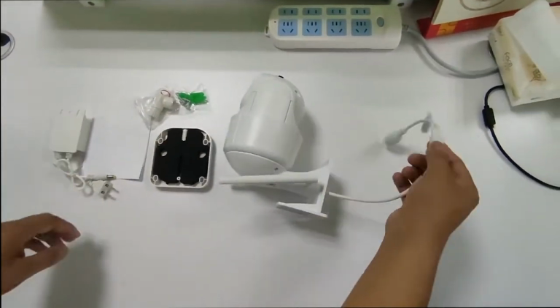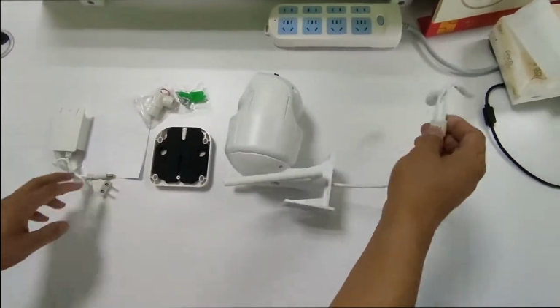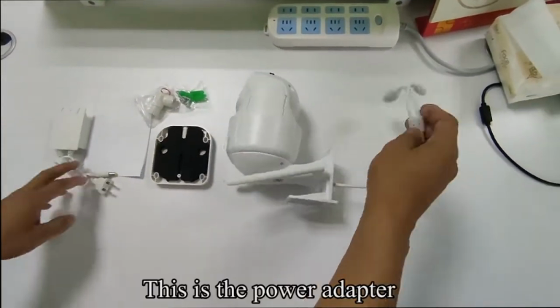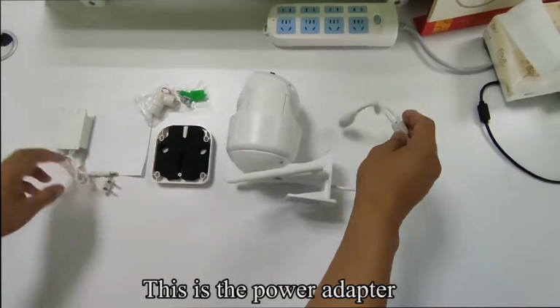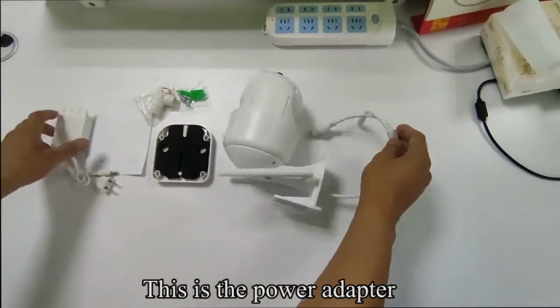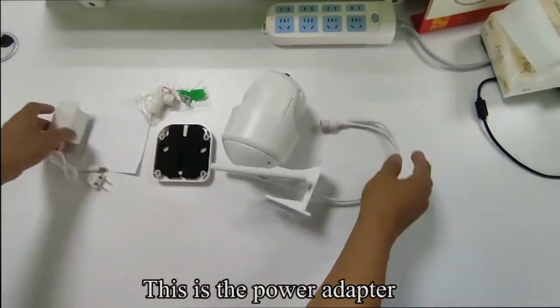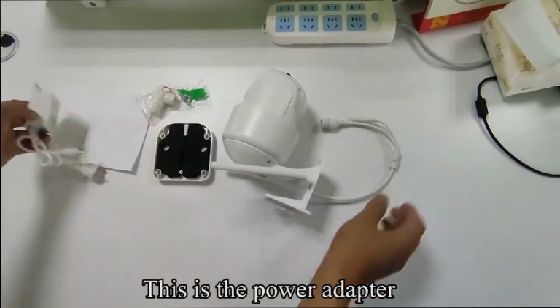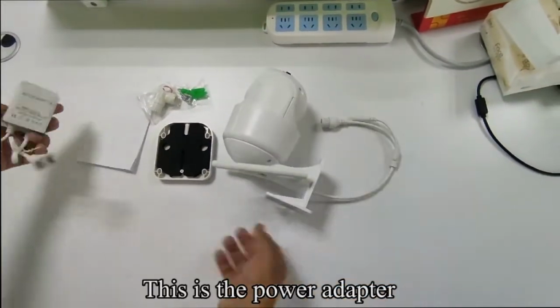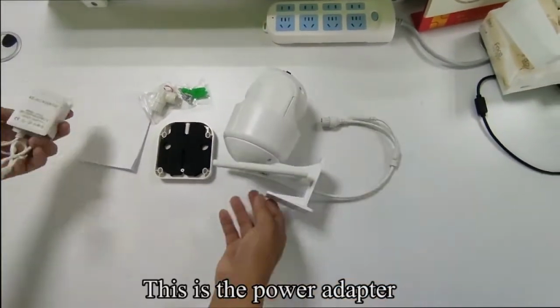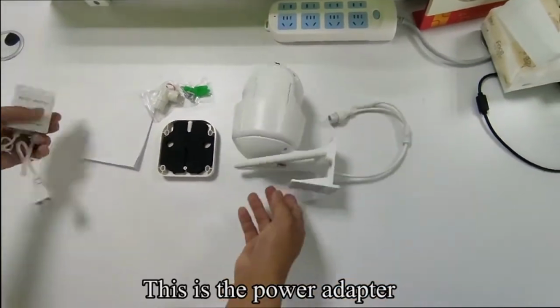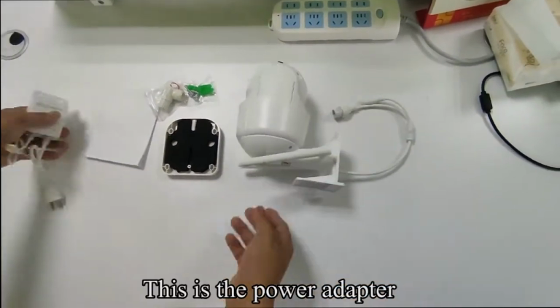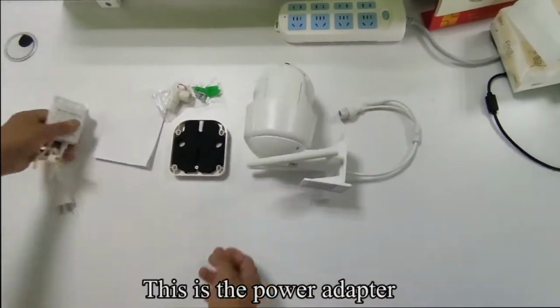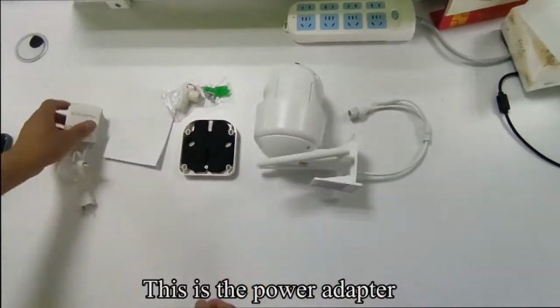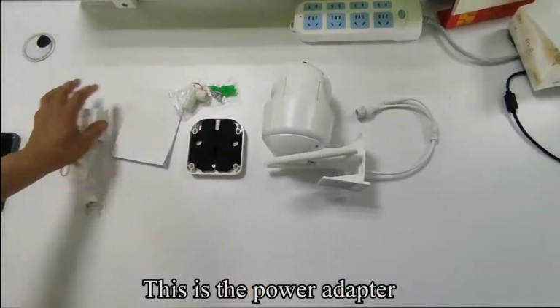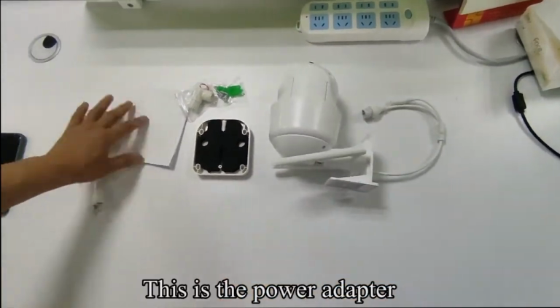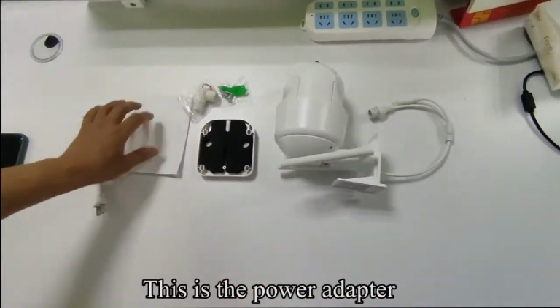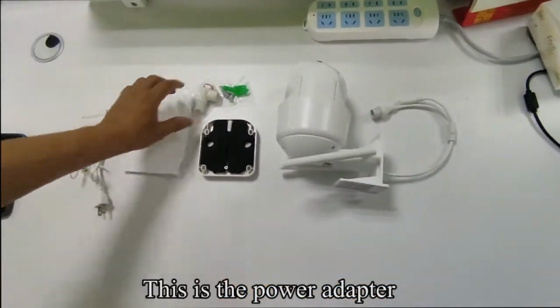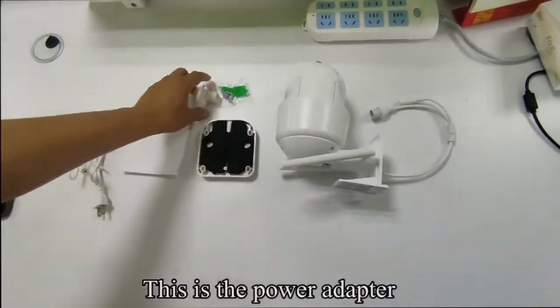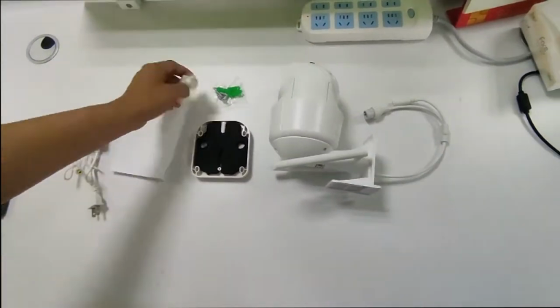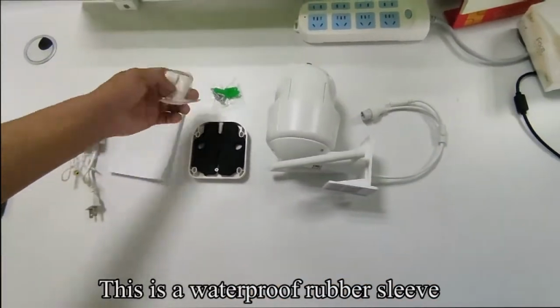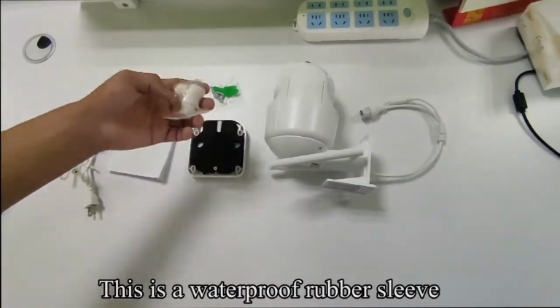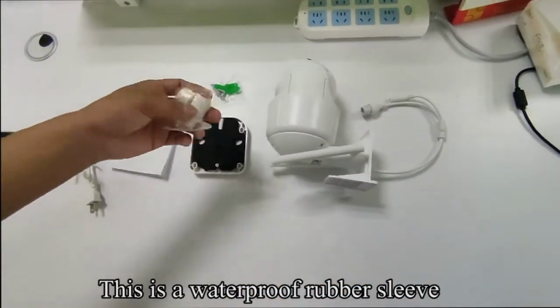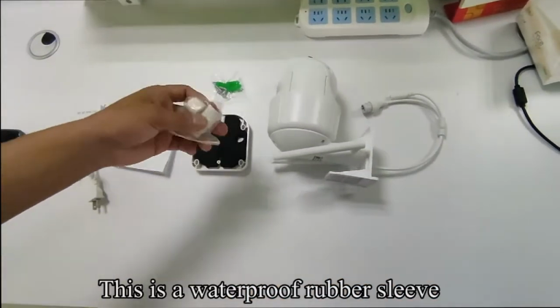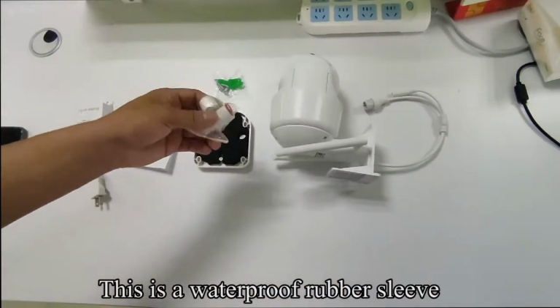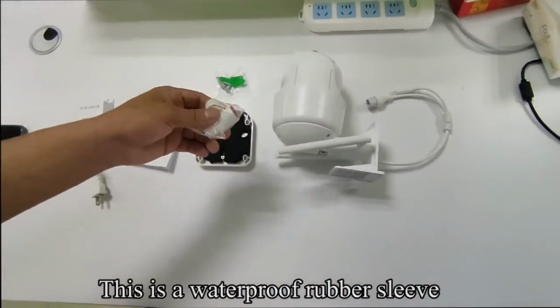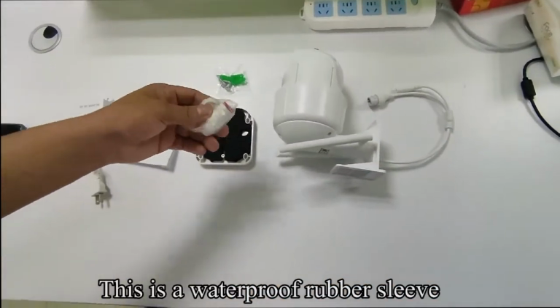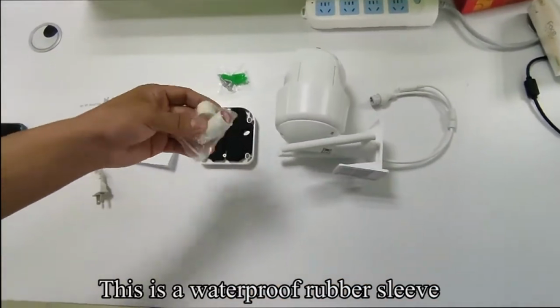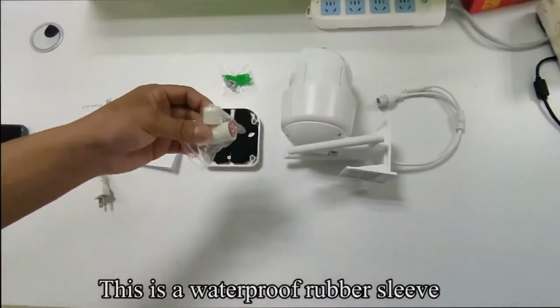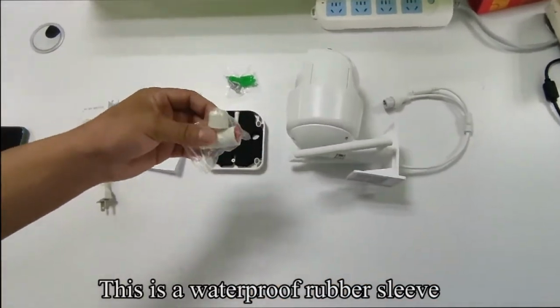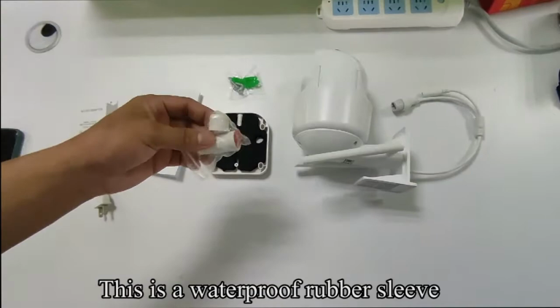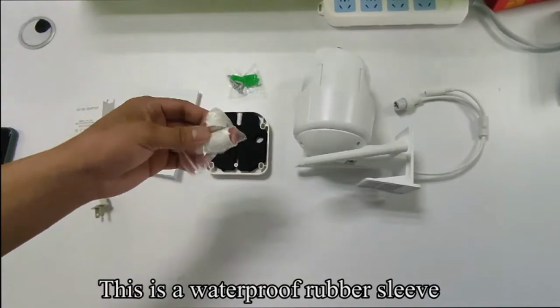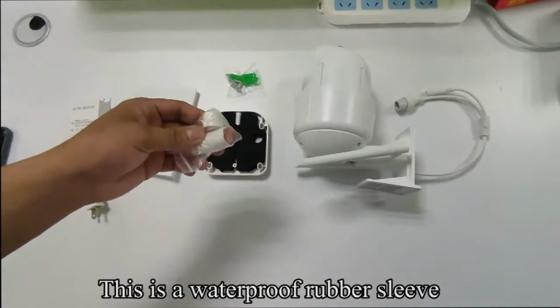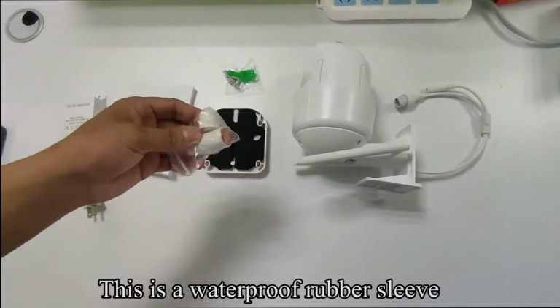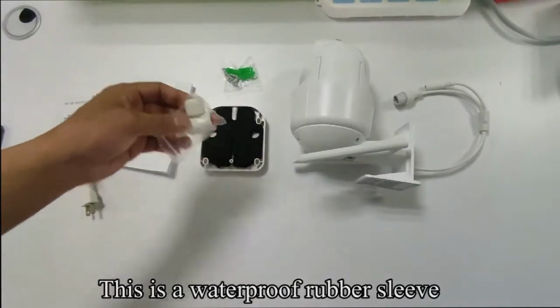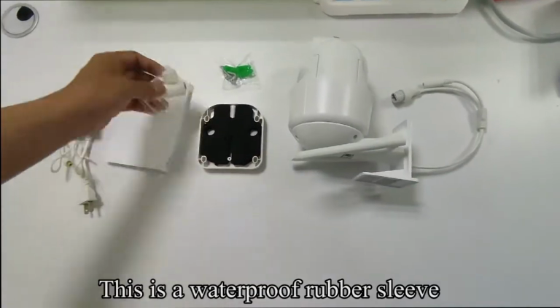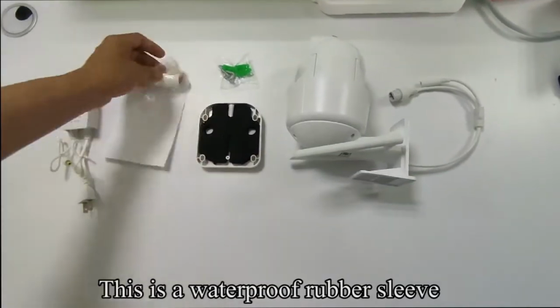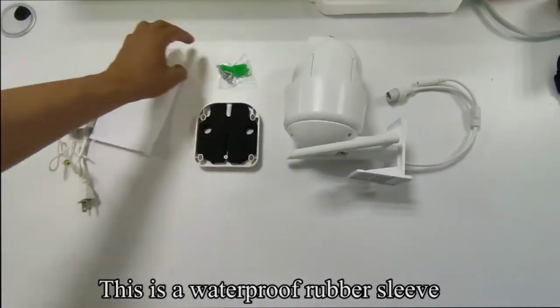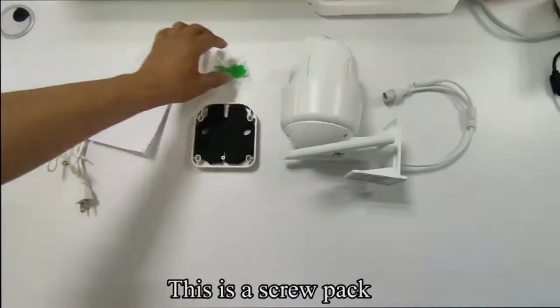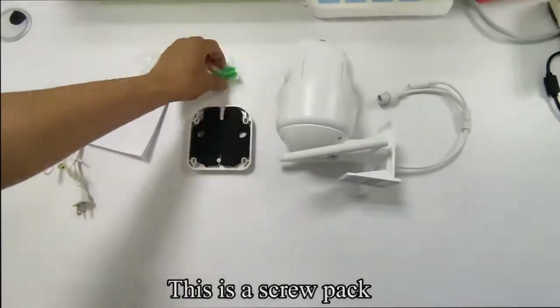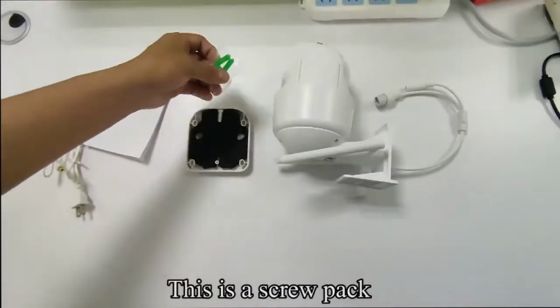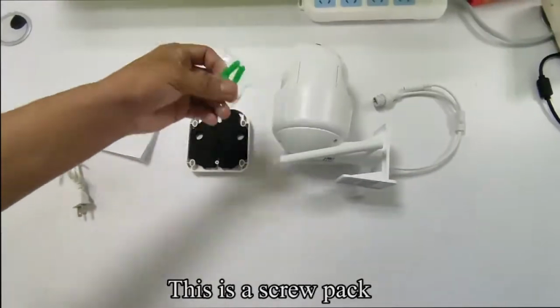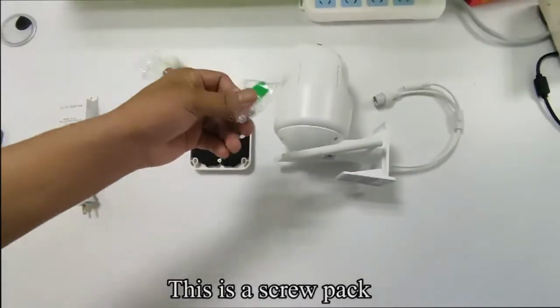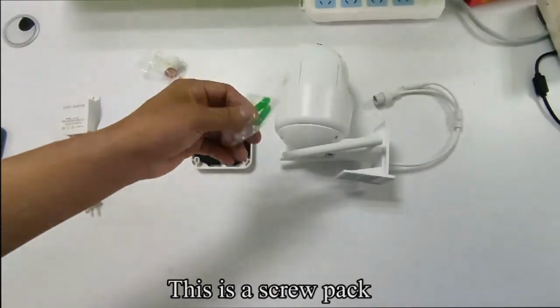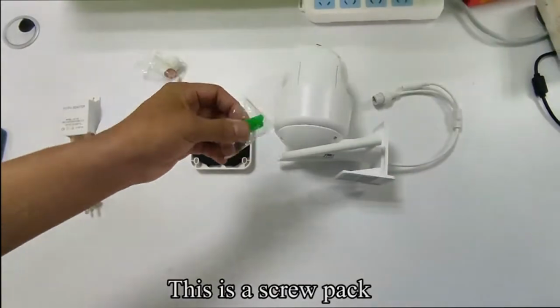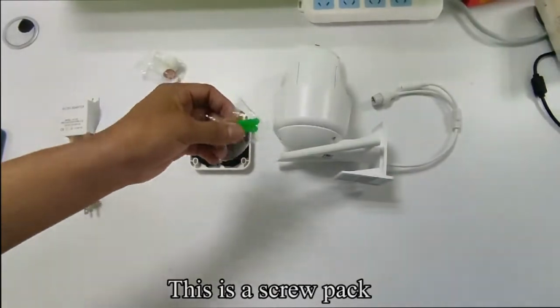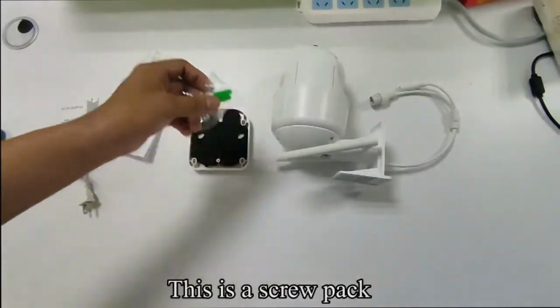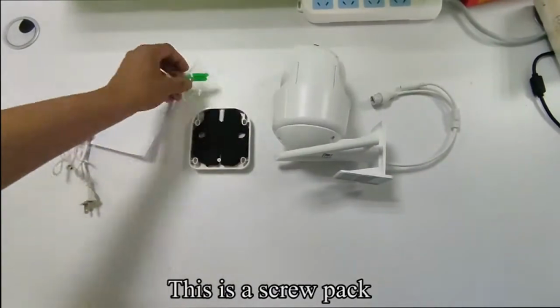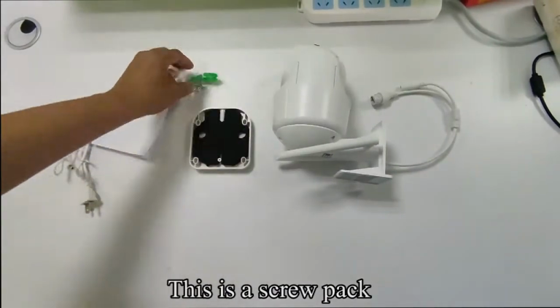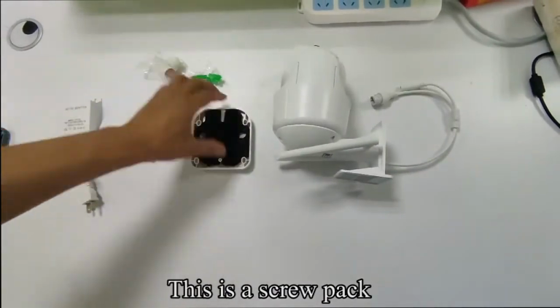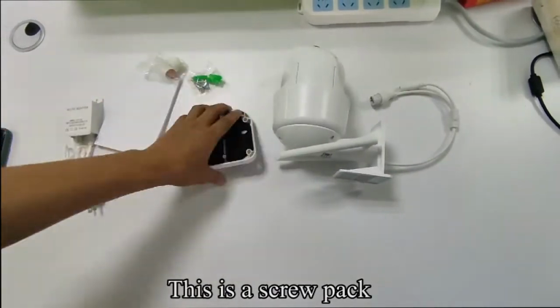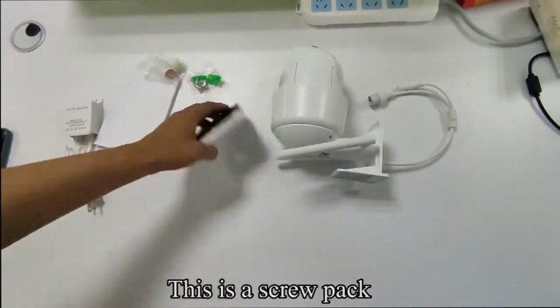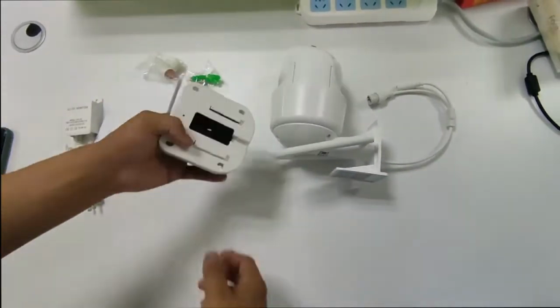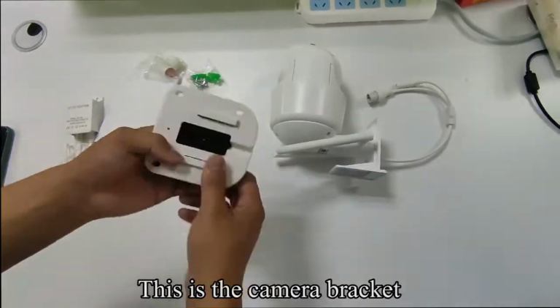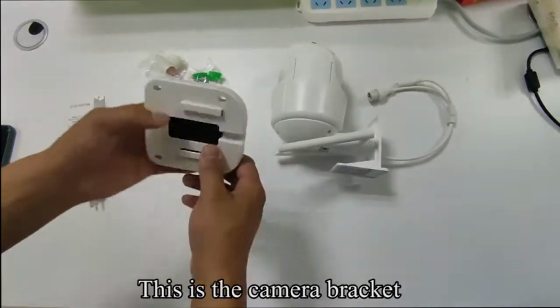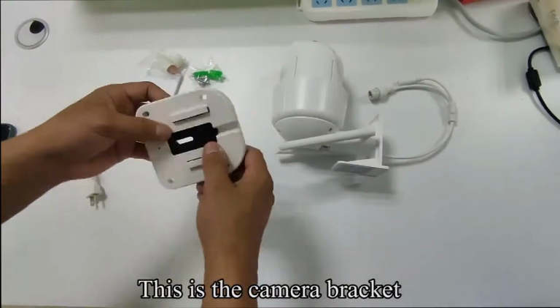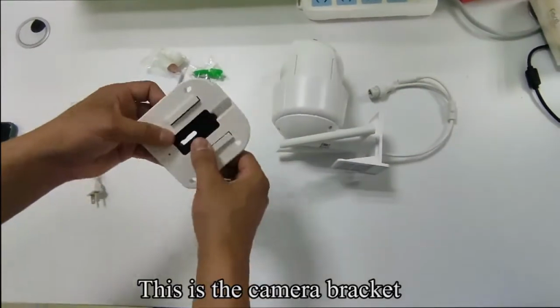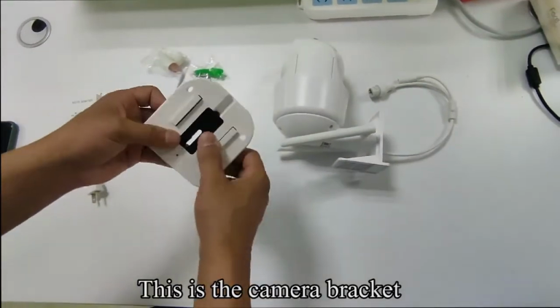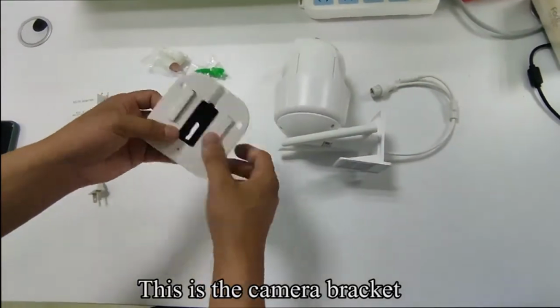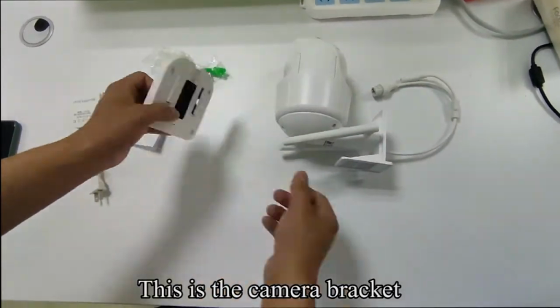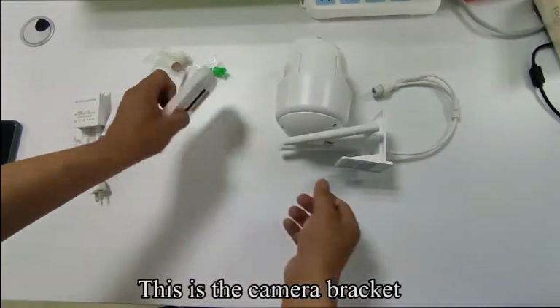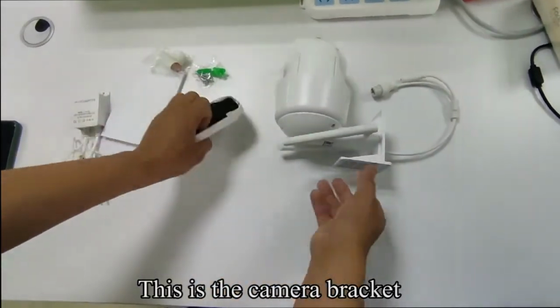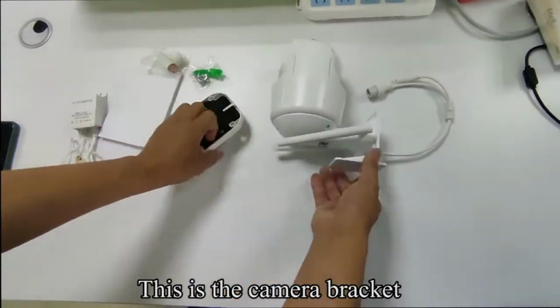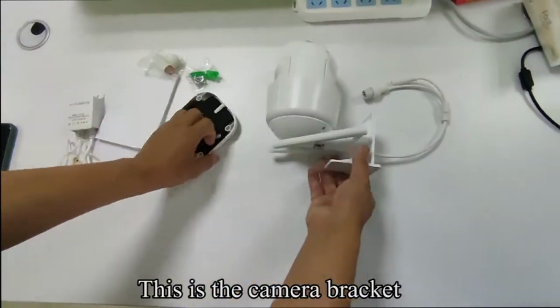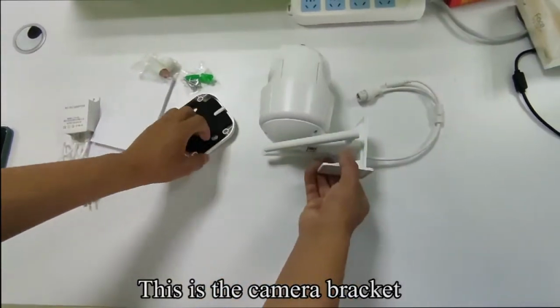This is the power adapter. This is a waterproof rubber sleeve. This is a screw pack. This is the camera bracket.